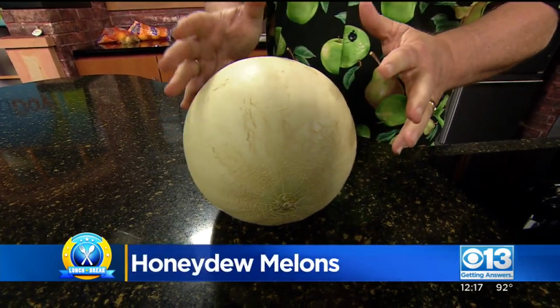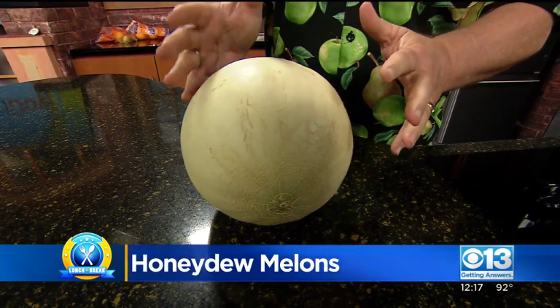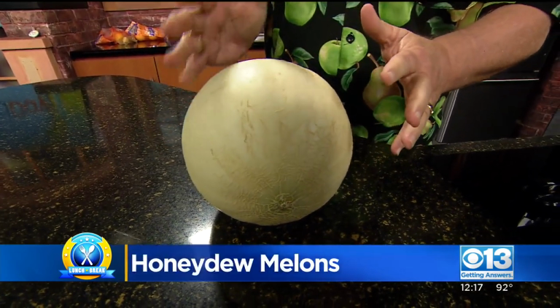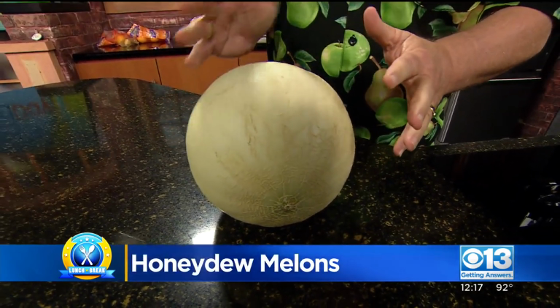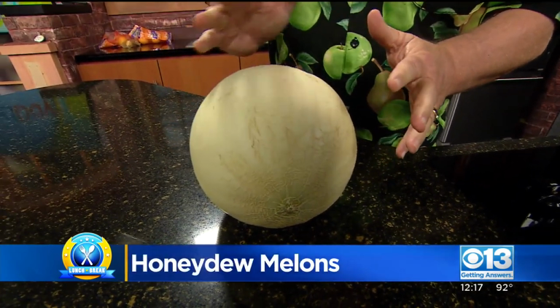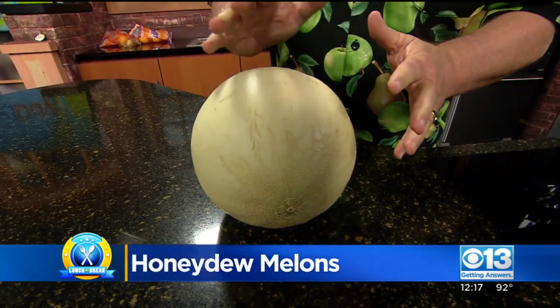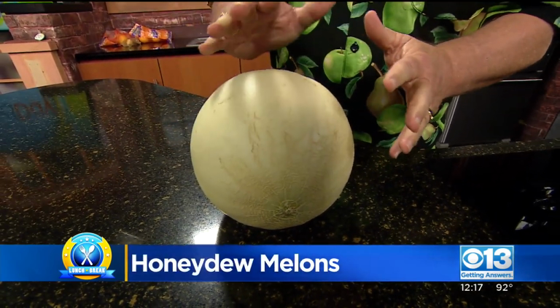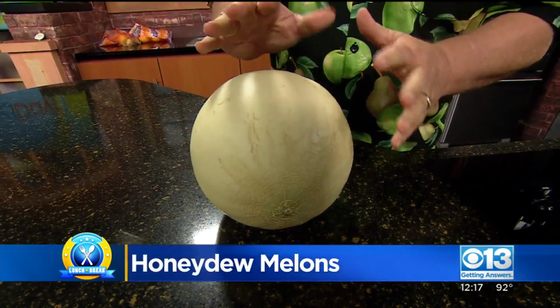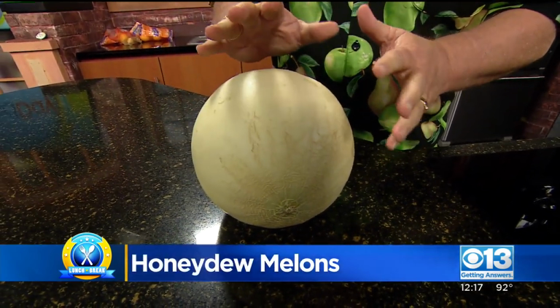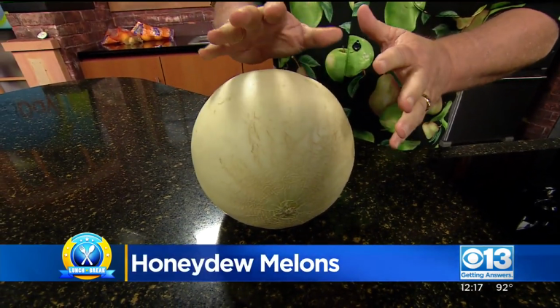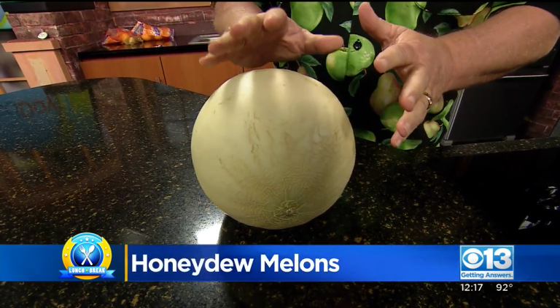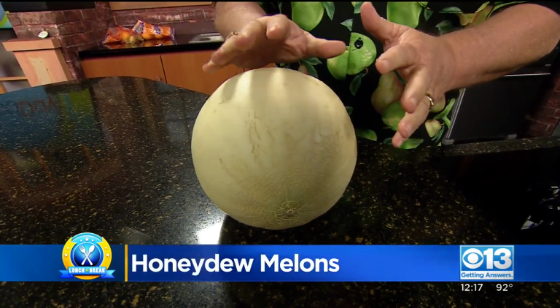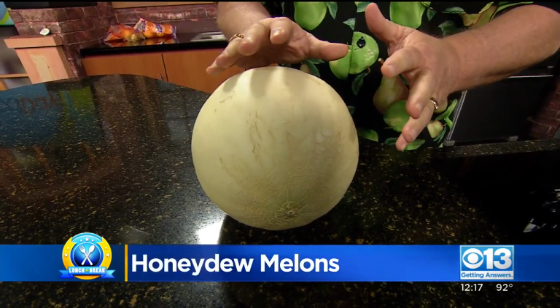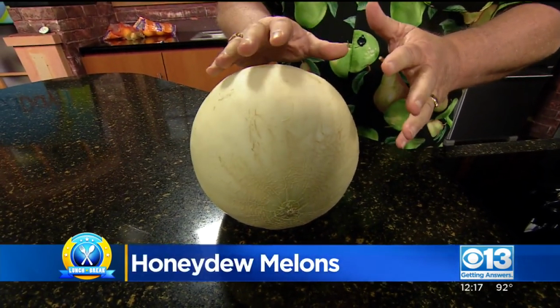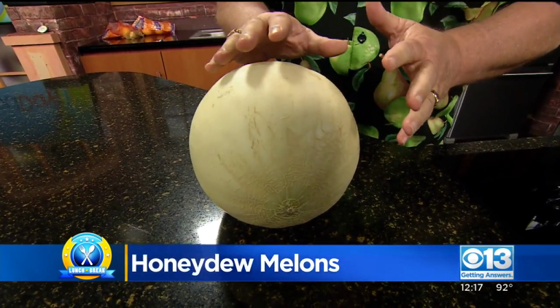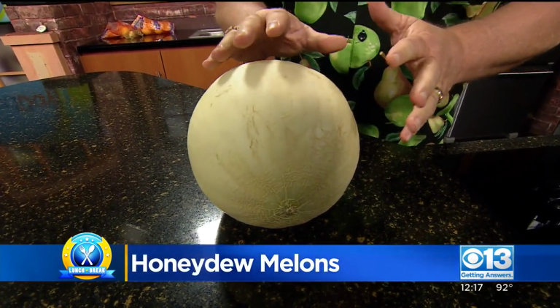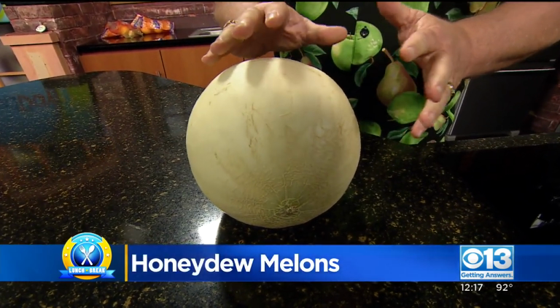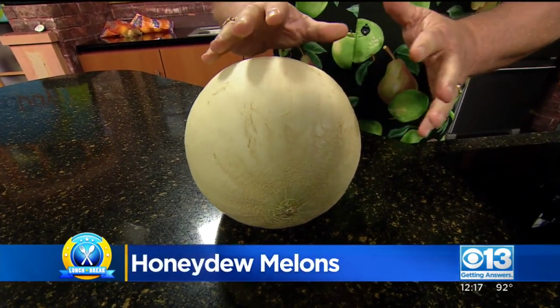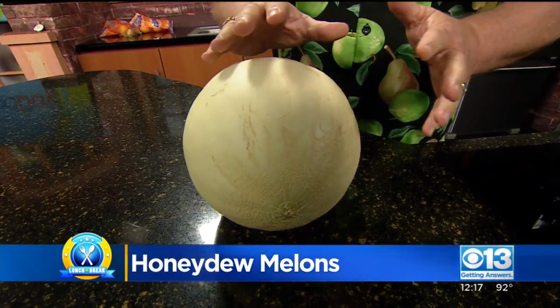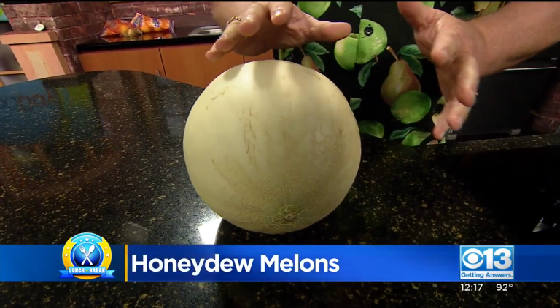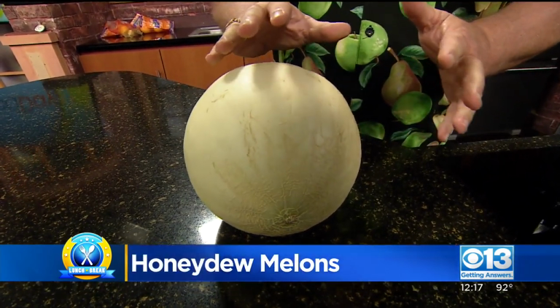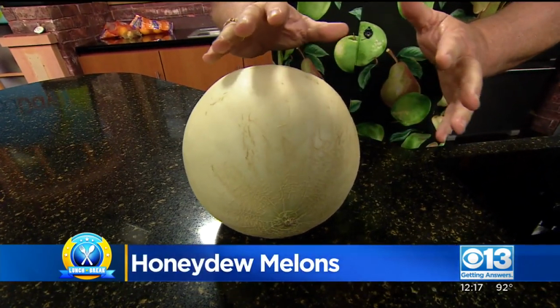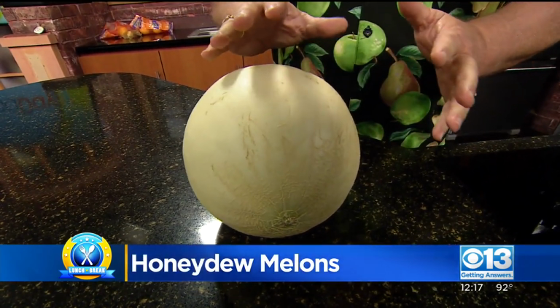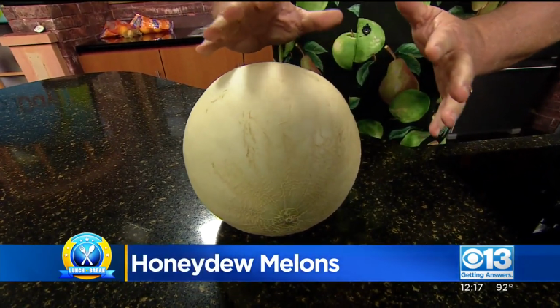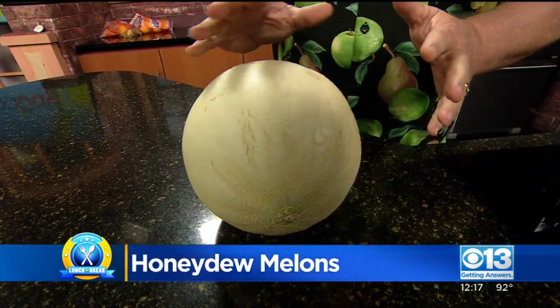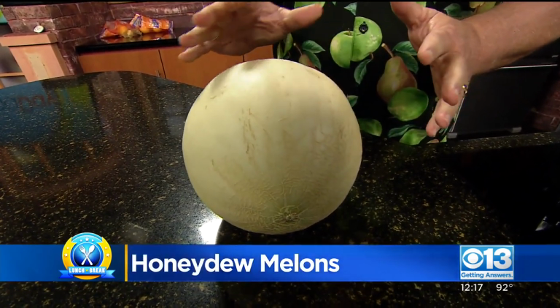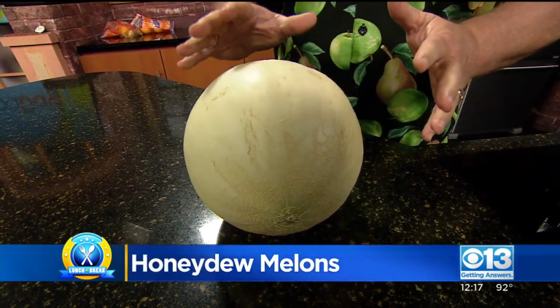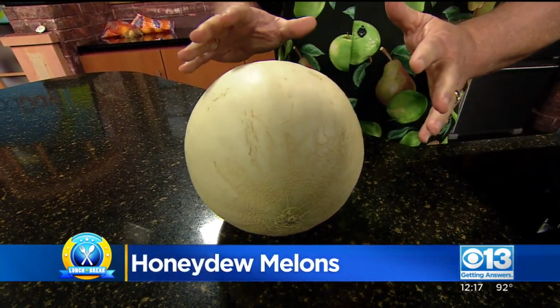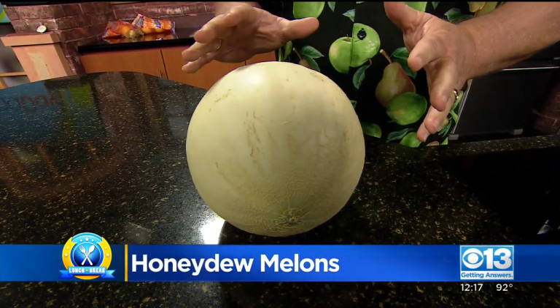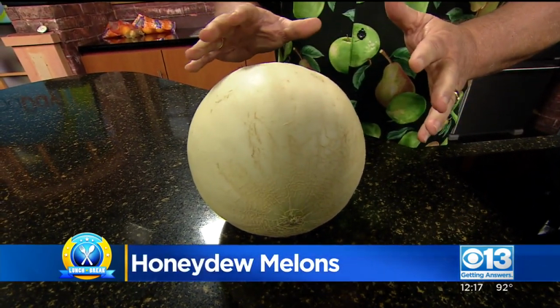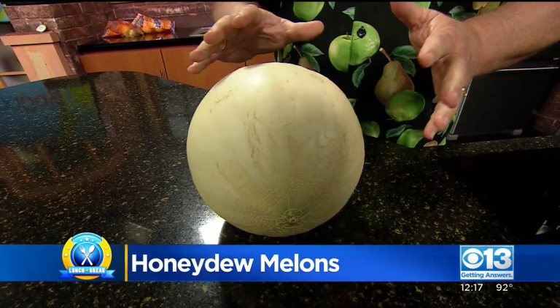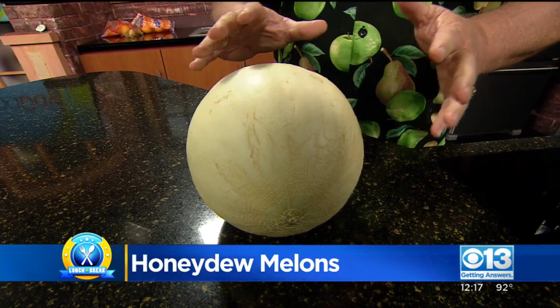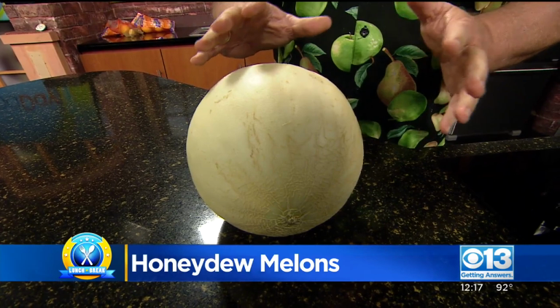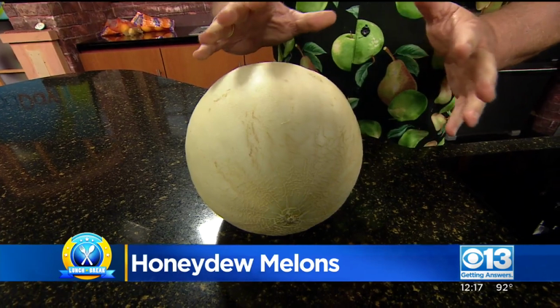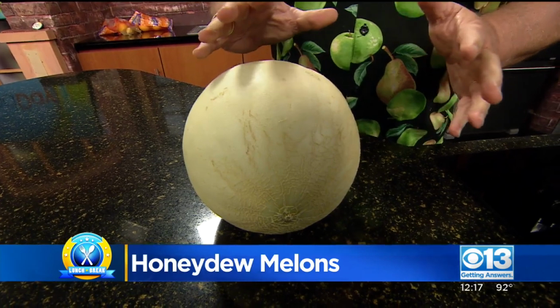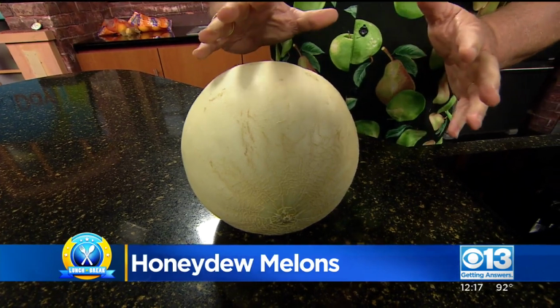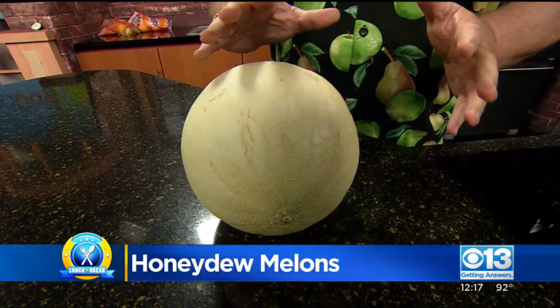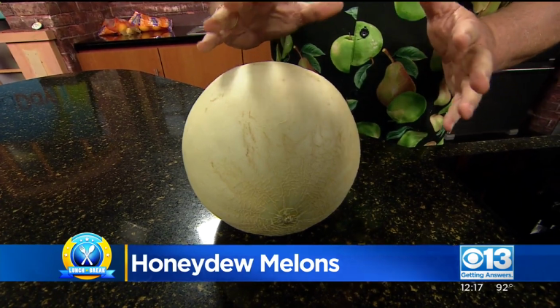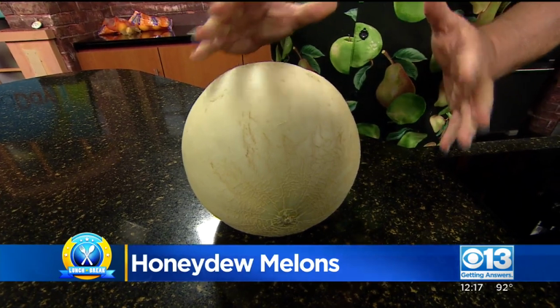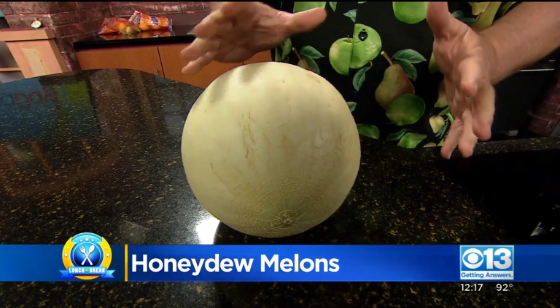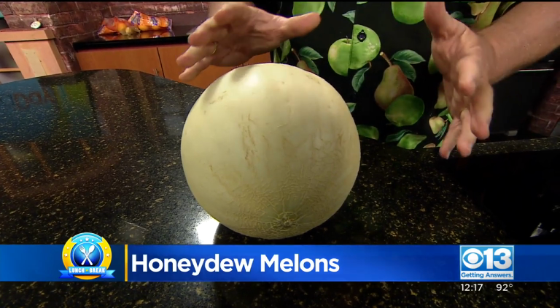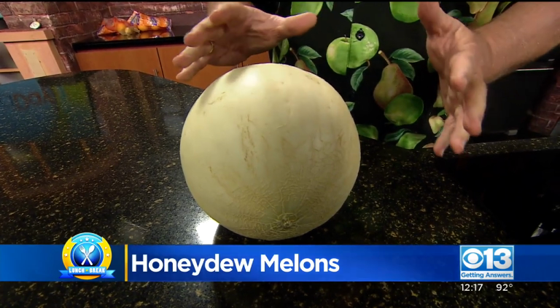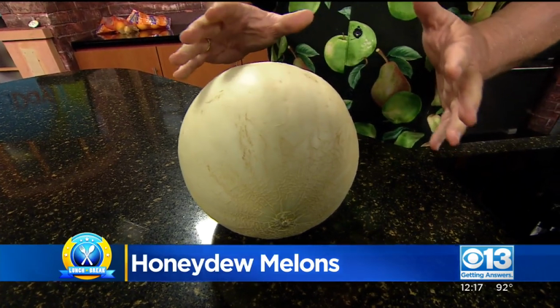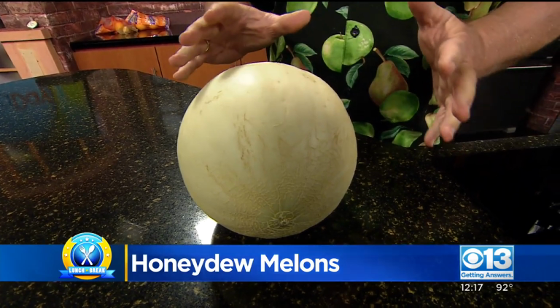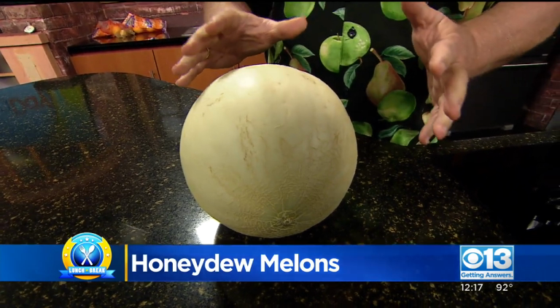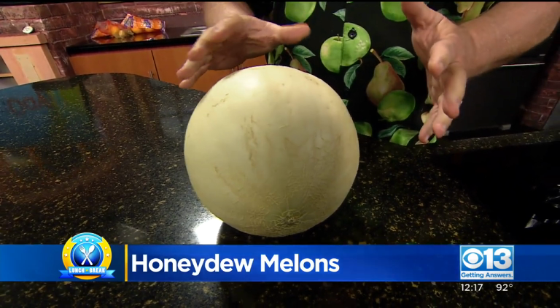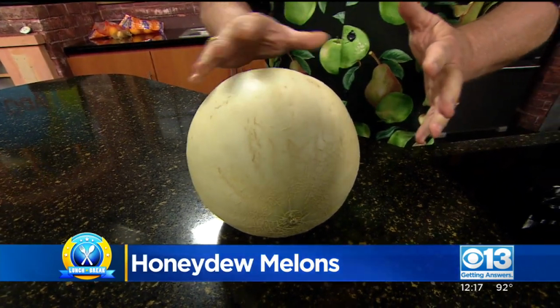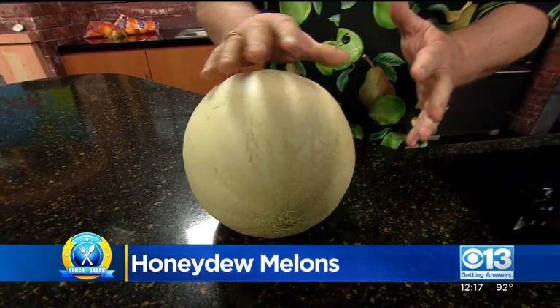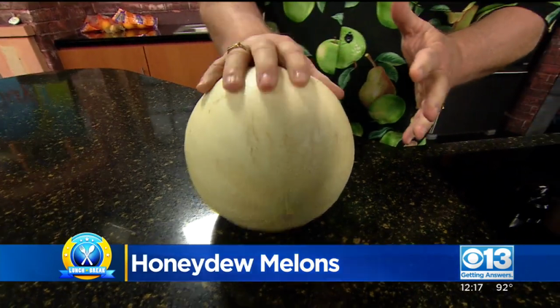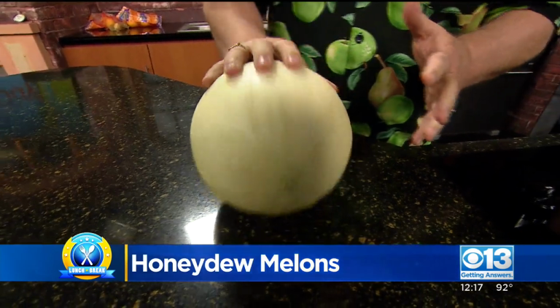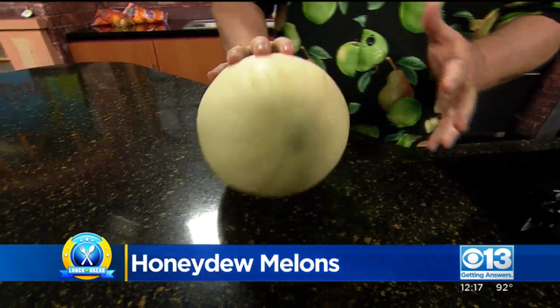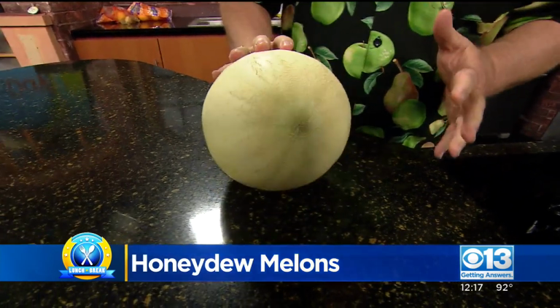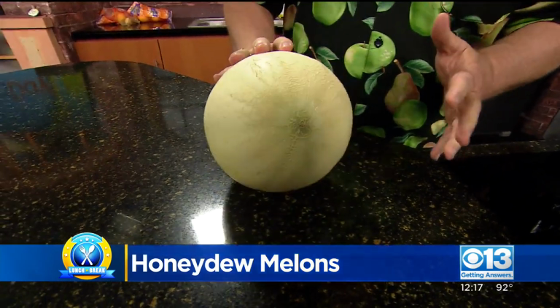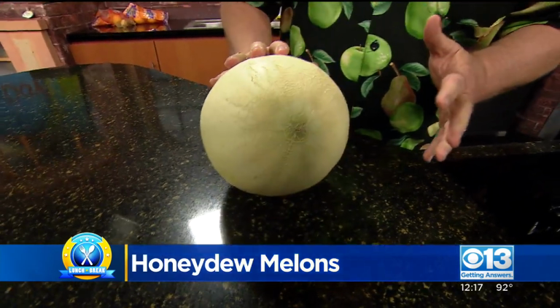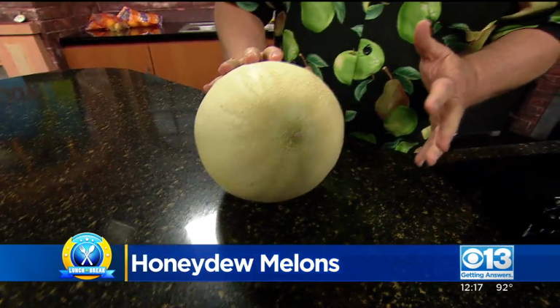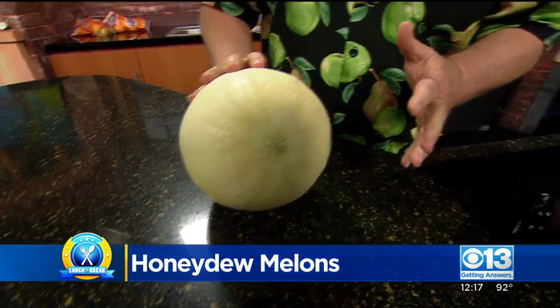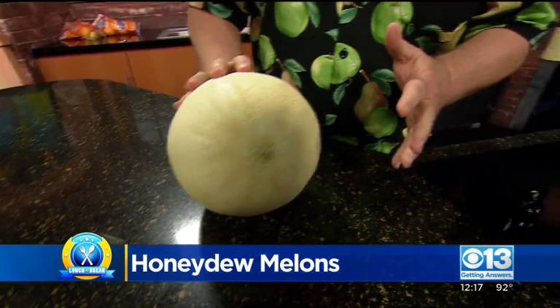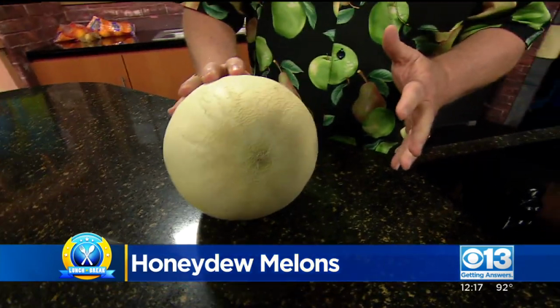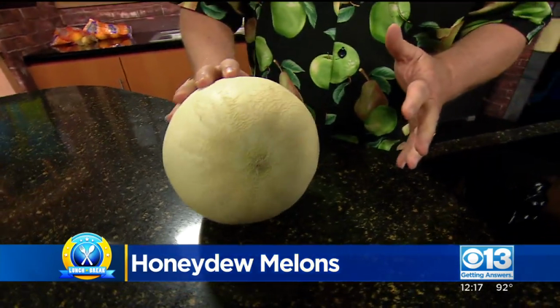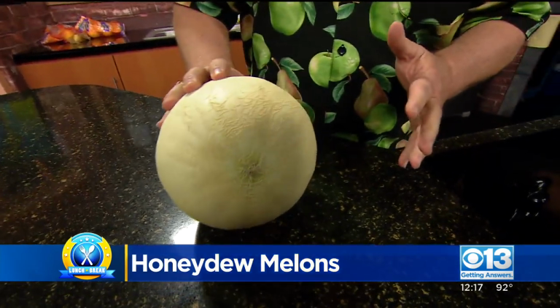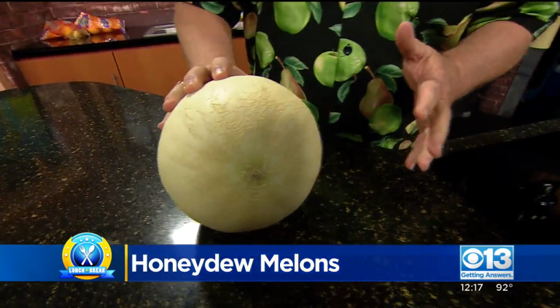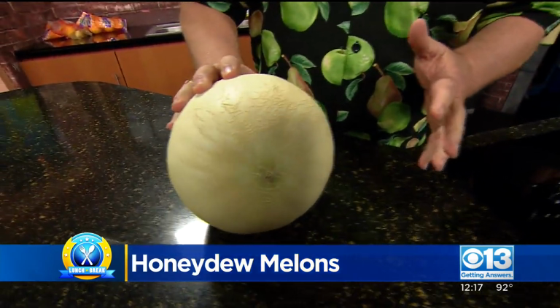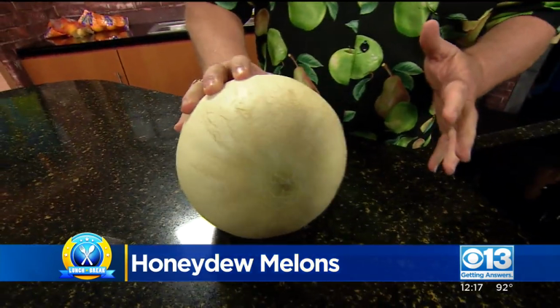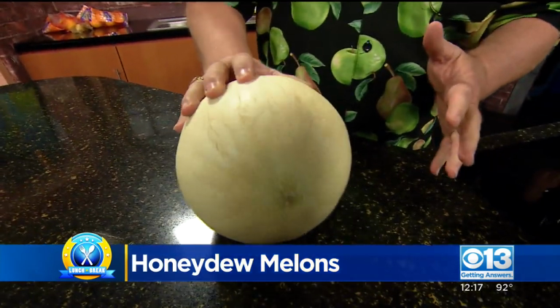I've often said the honeydew melon is like a friend — you've got to go through 10 bad ones to find one good one.